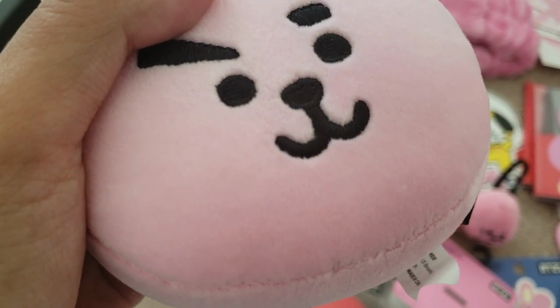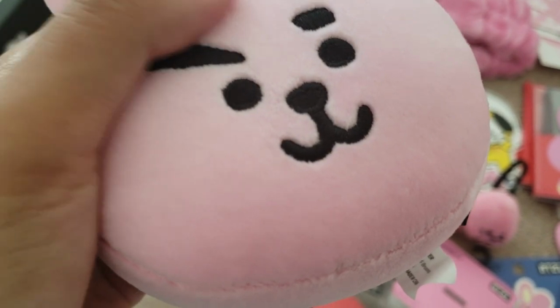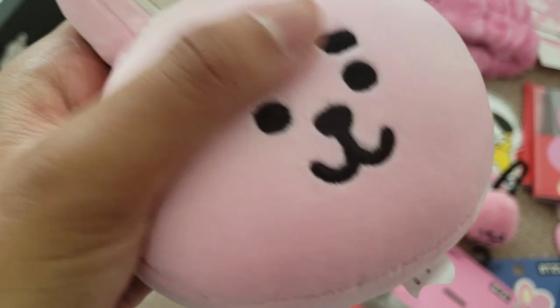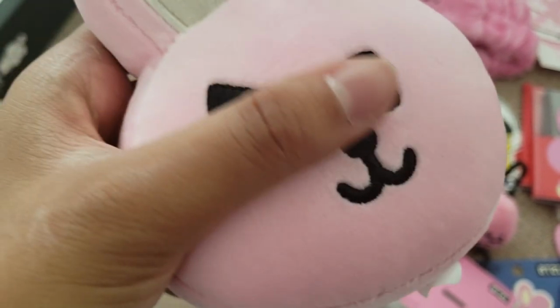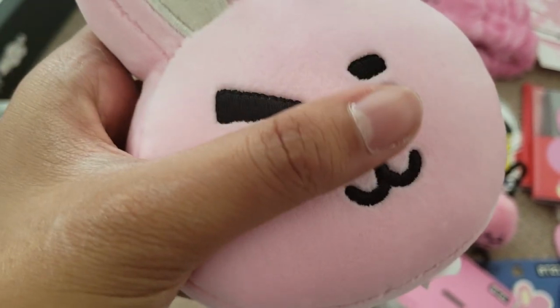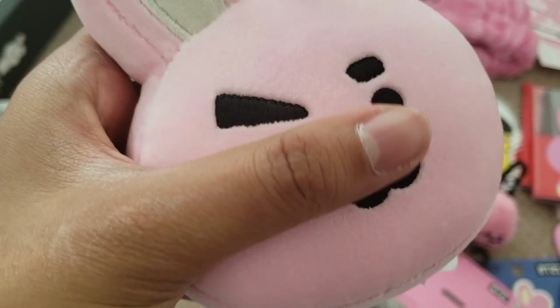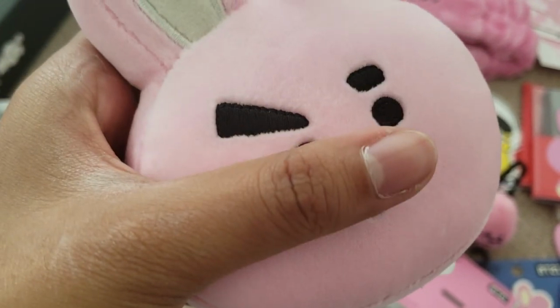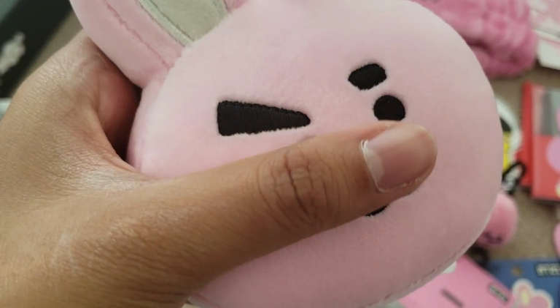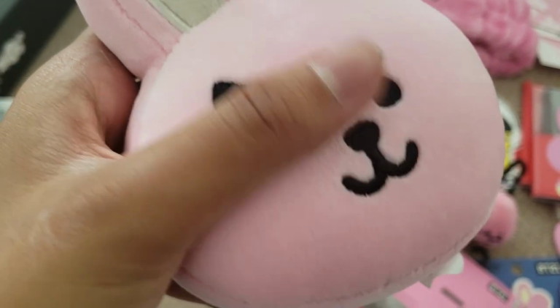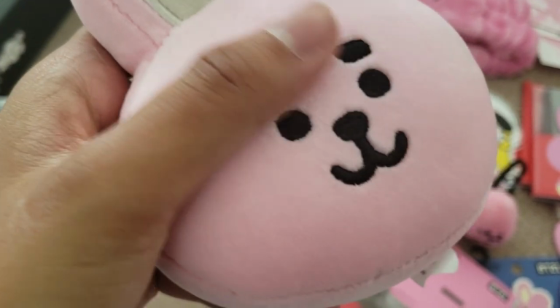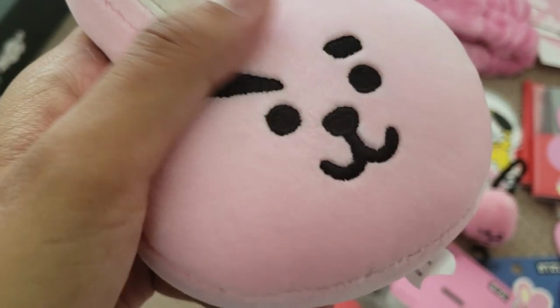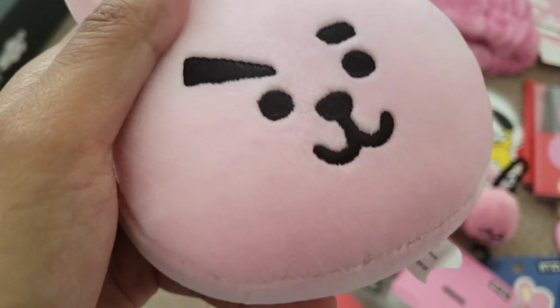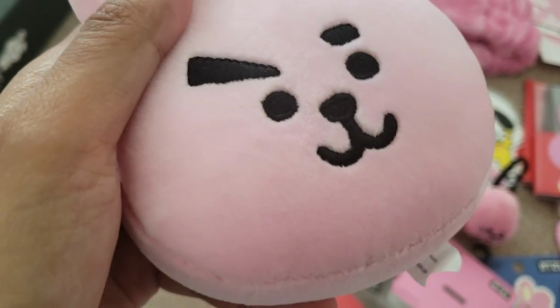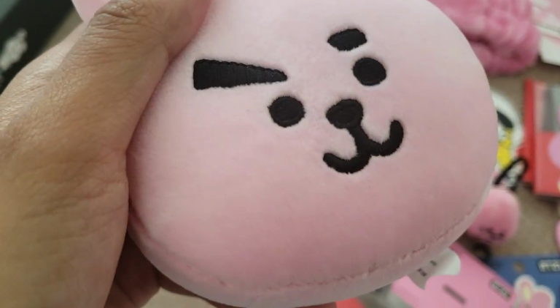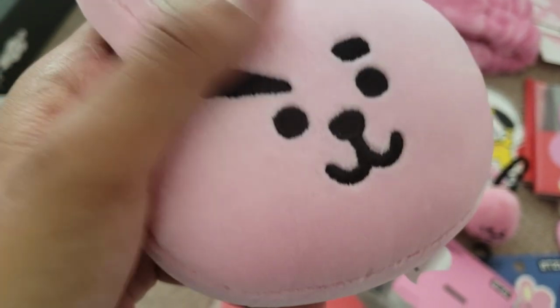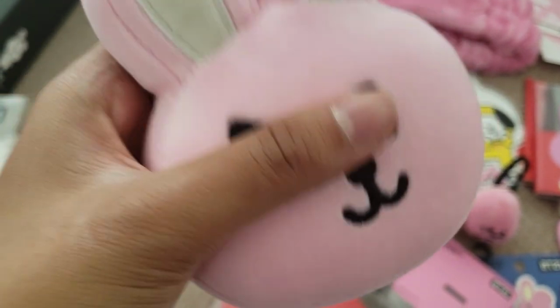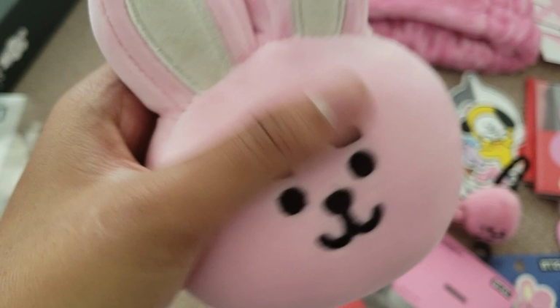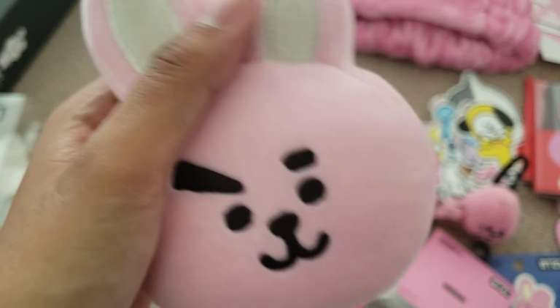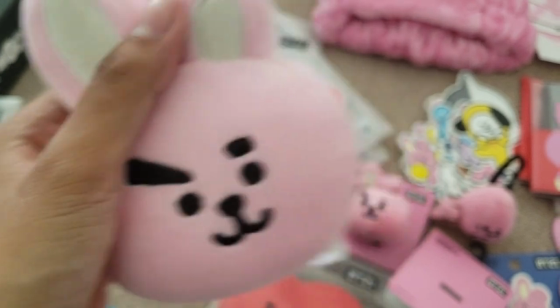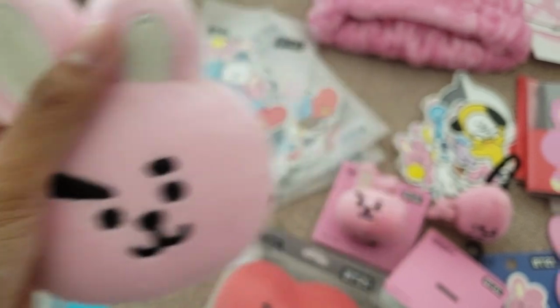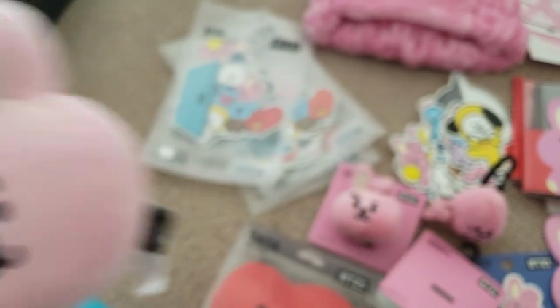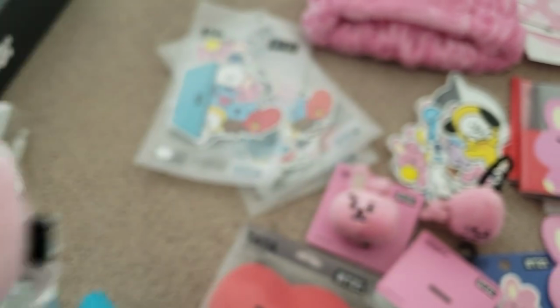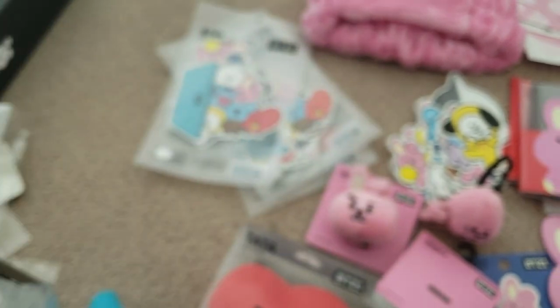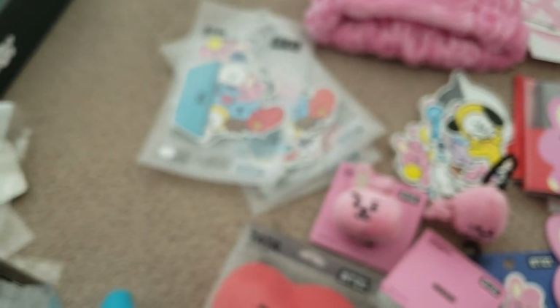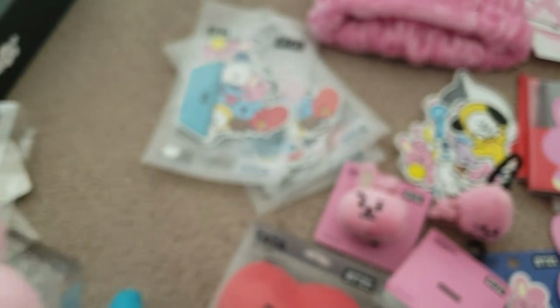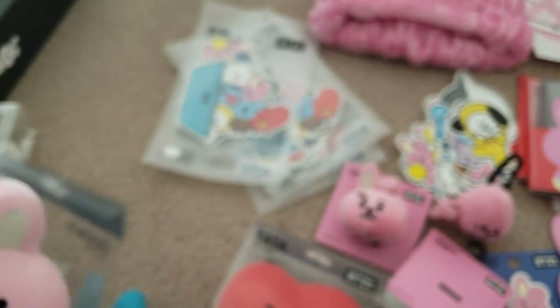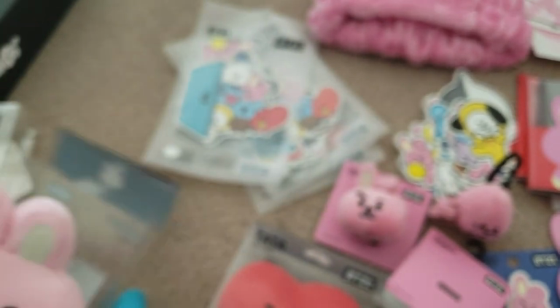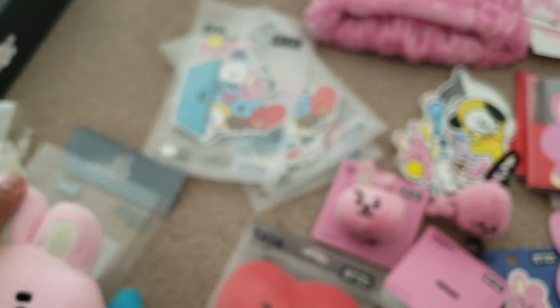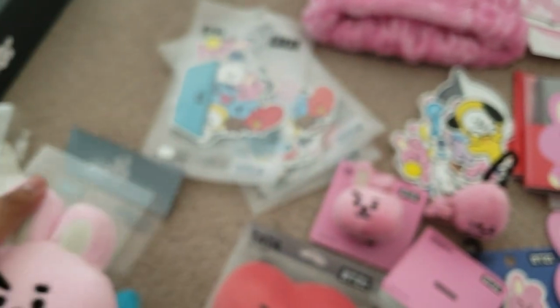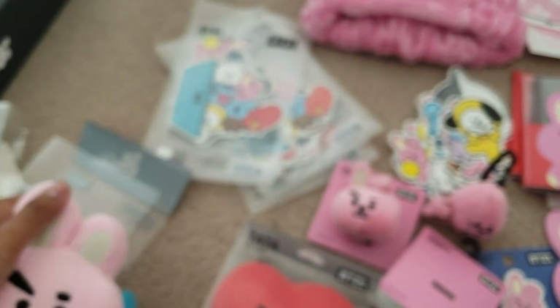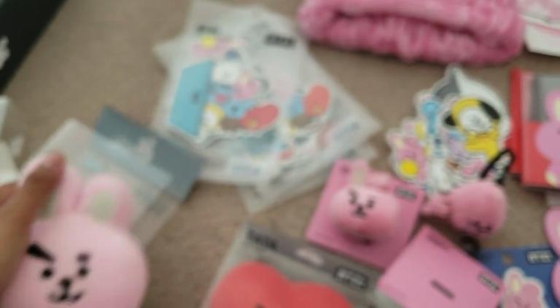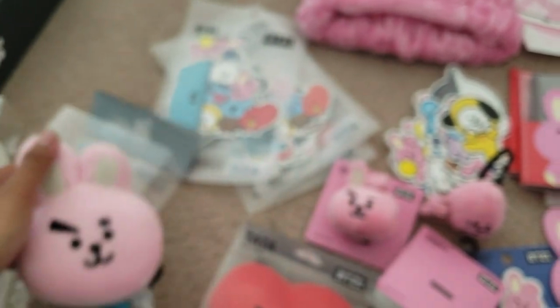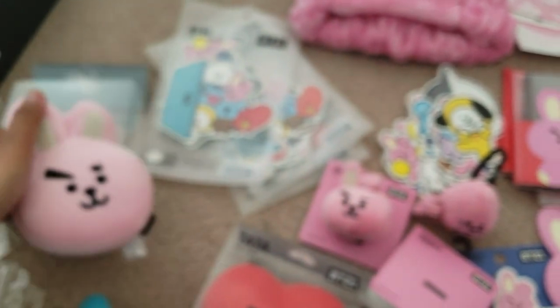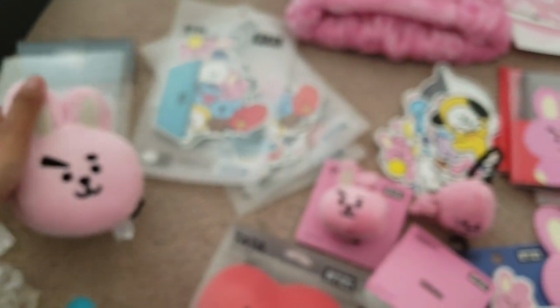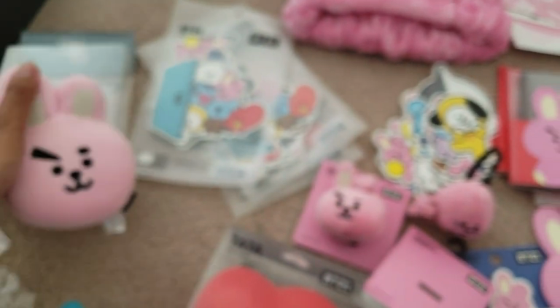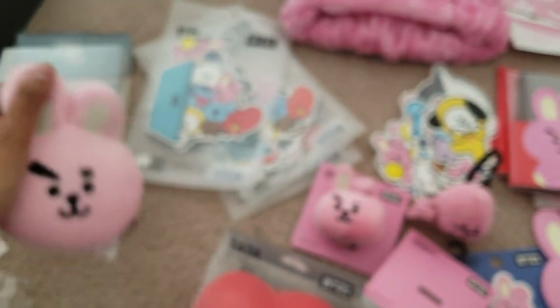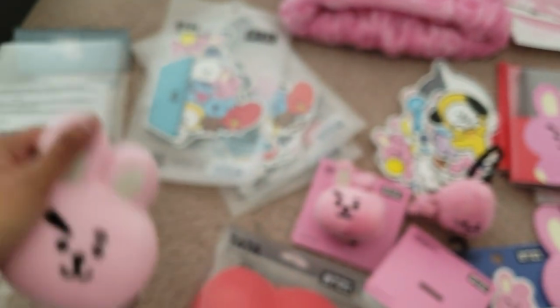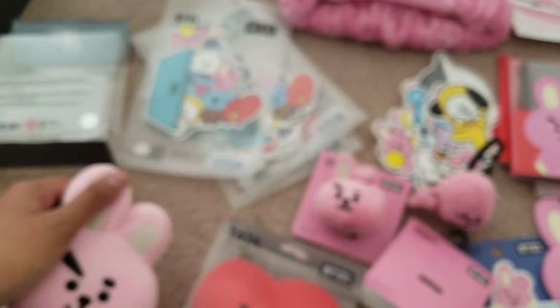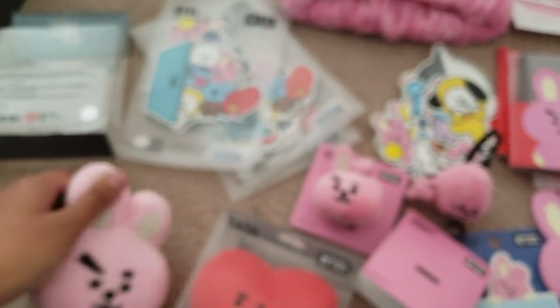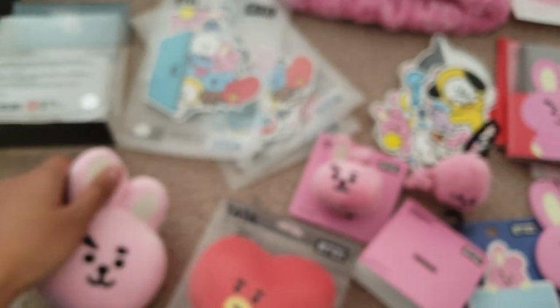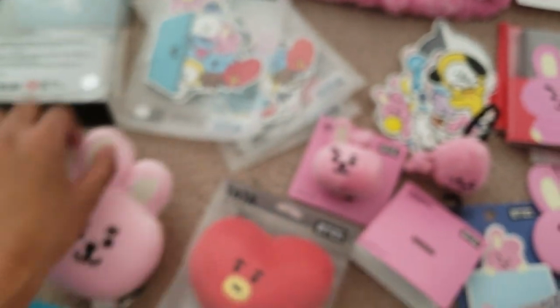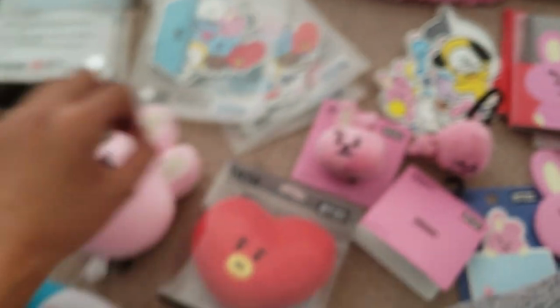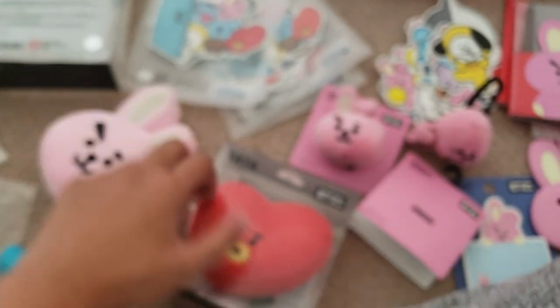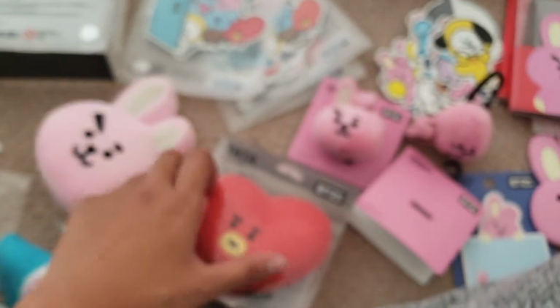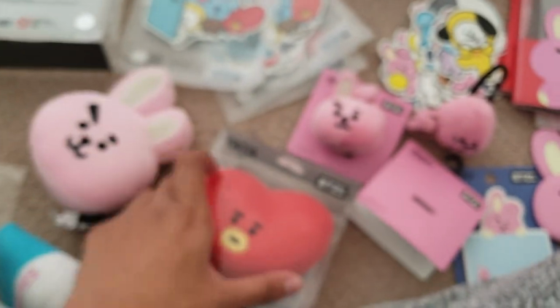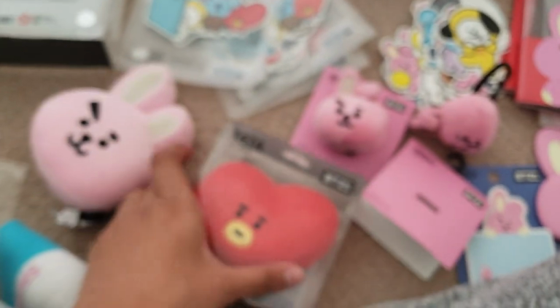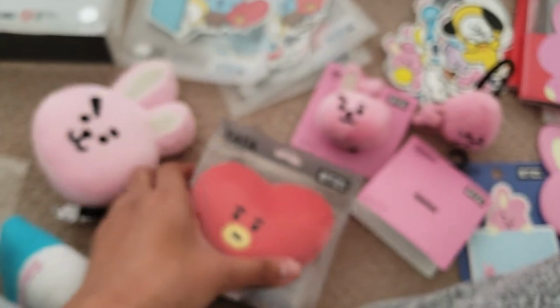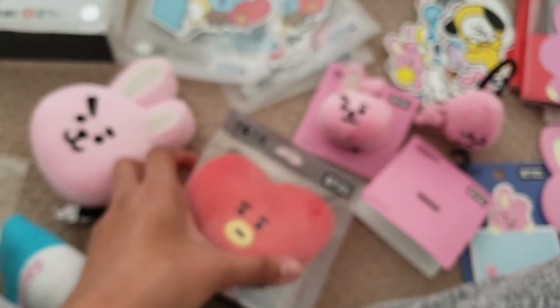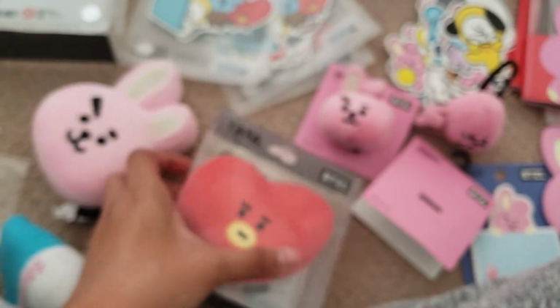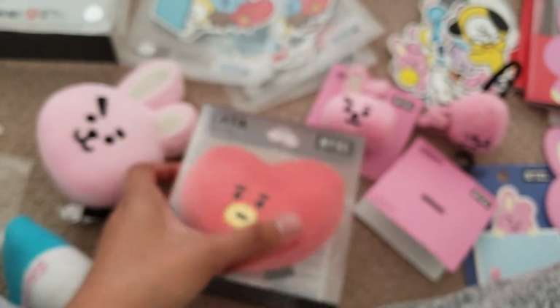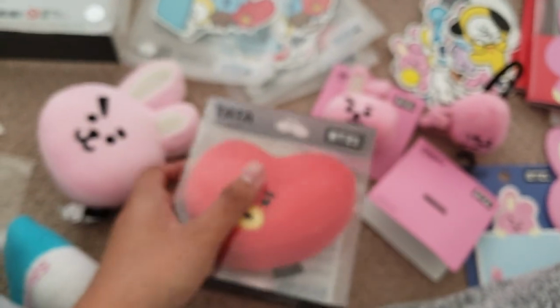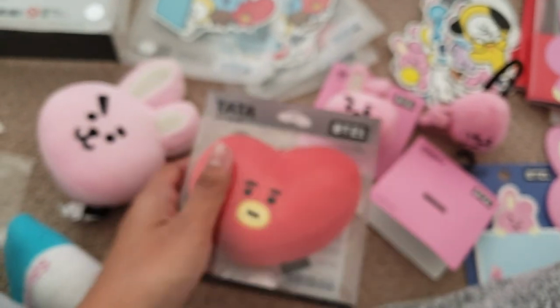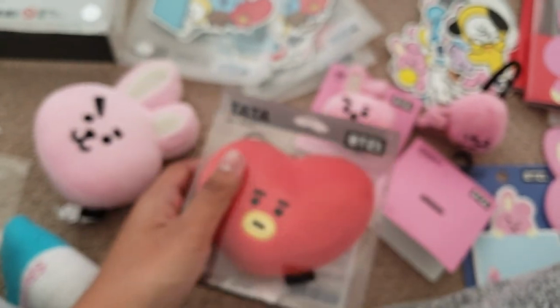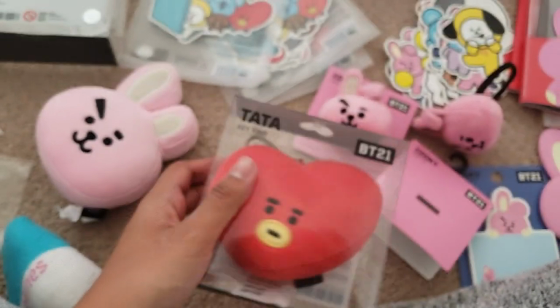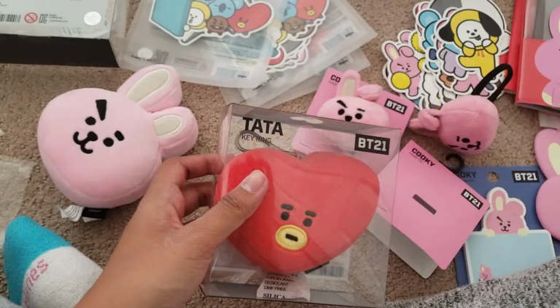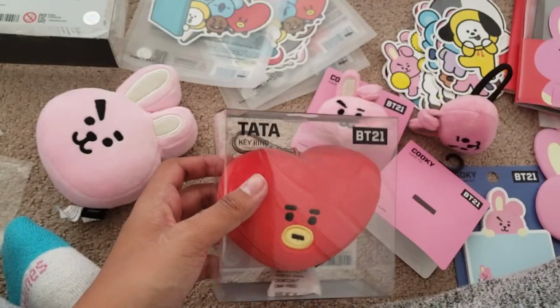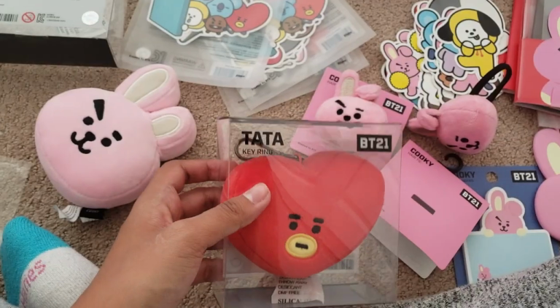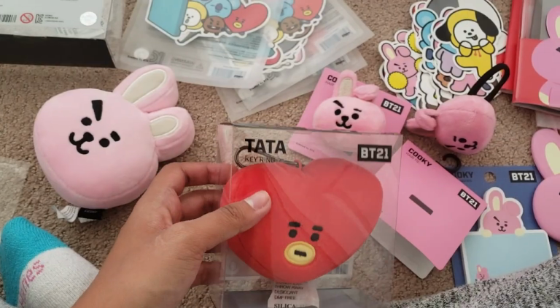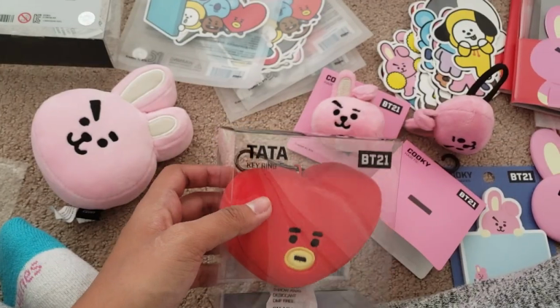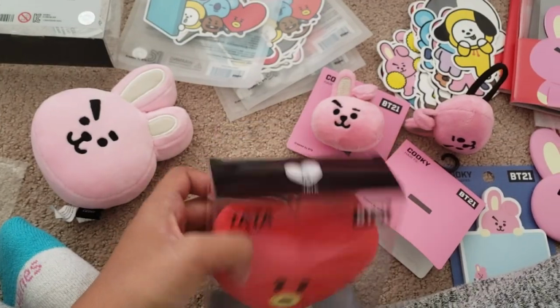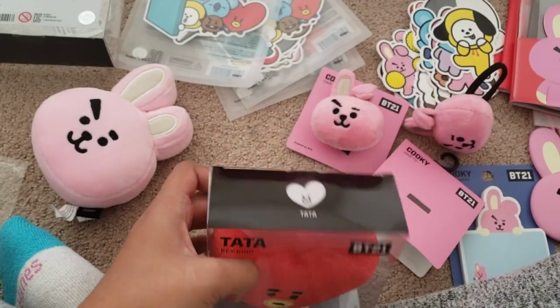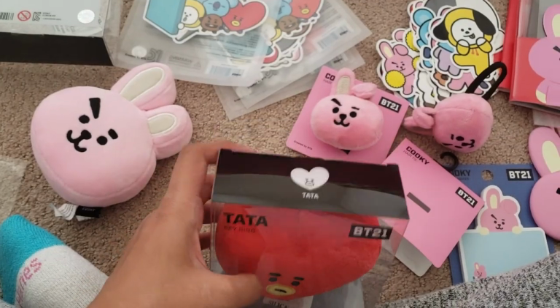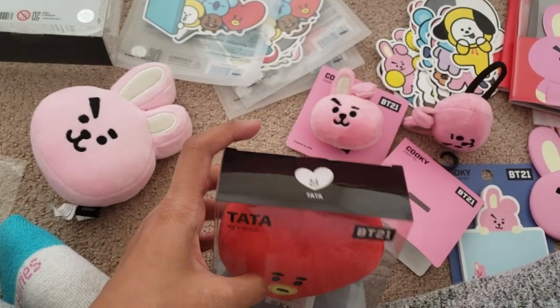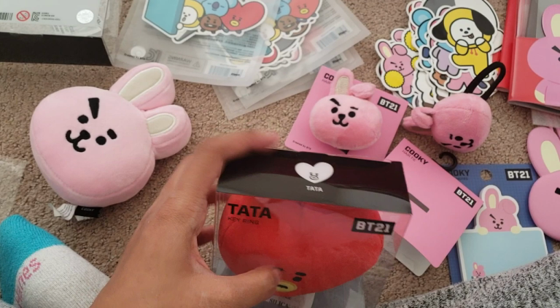It's really squishy and really smooth. I'm pretty sure it's the same material as the Tata key ring.